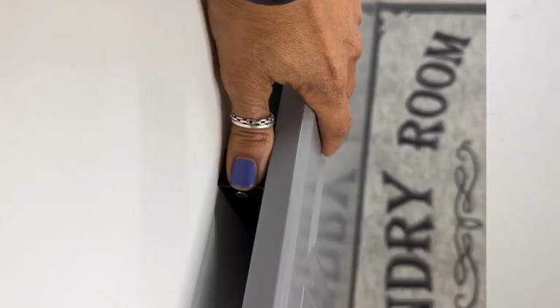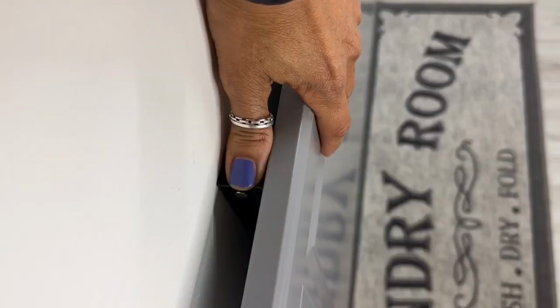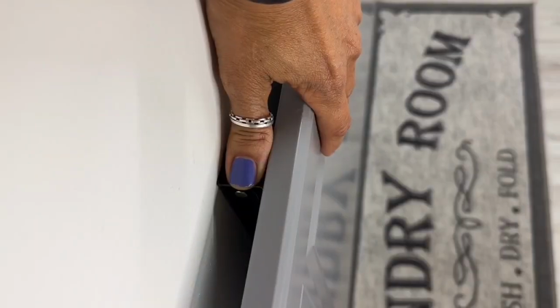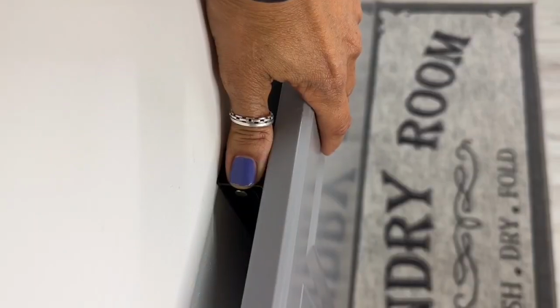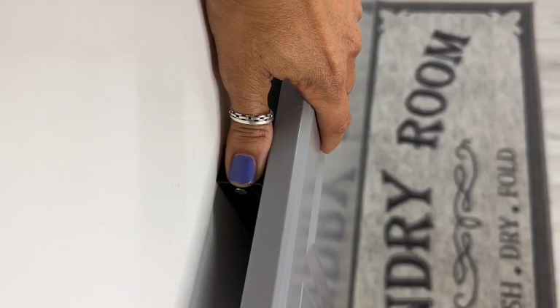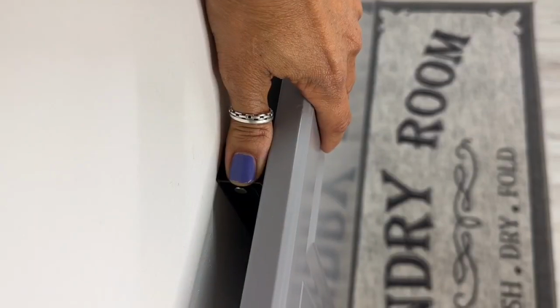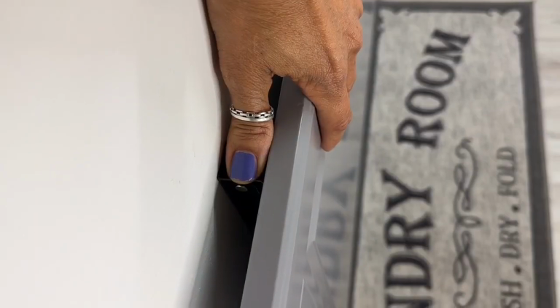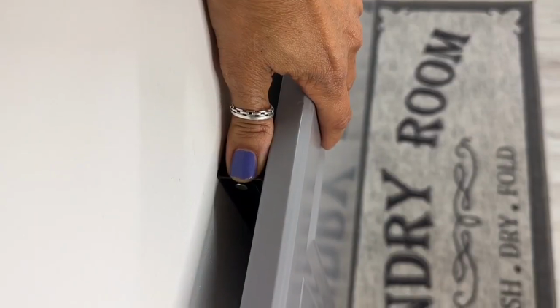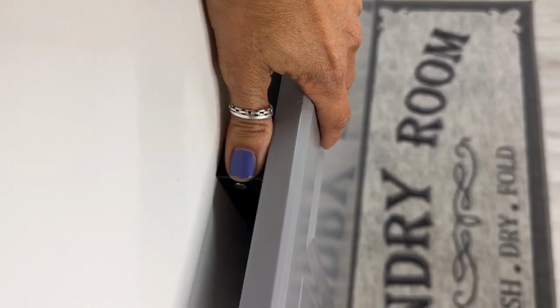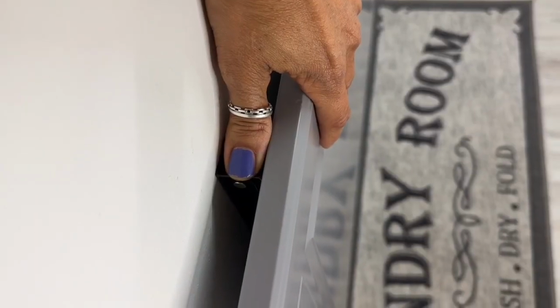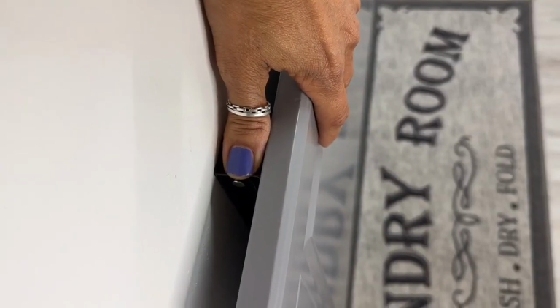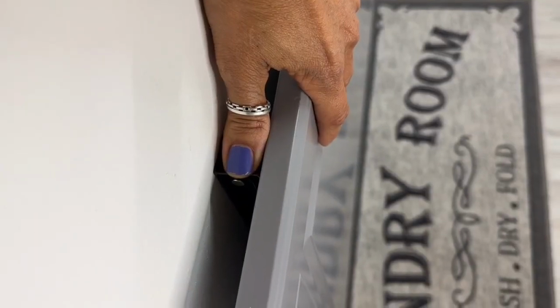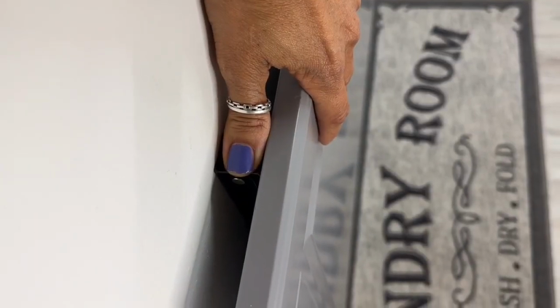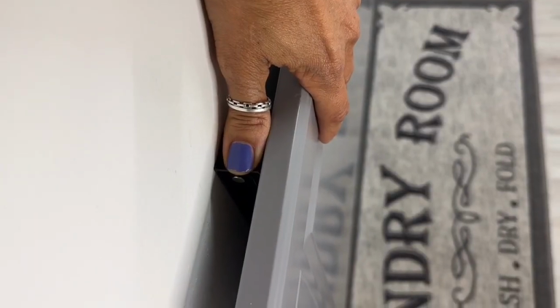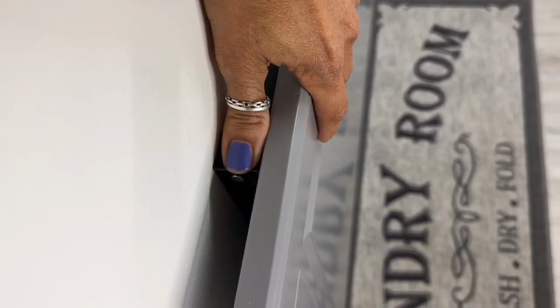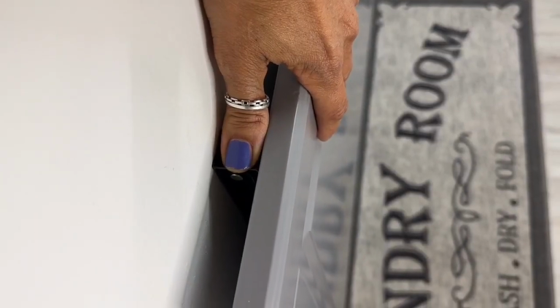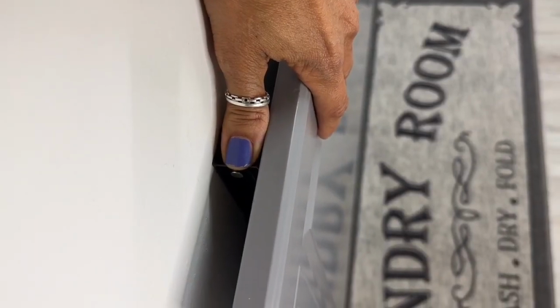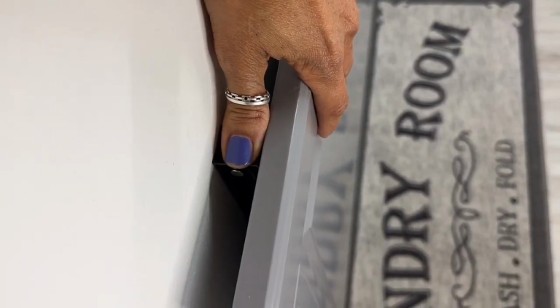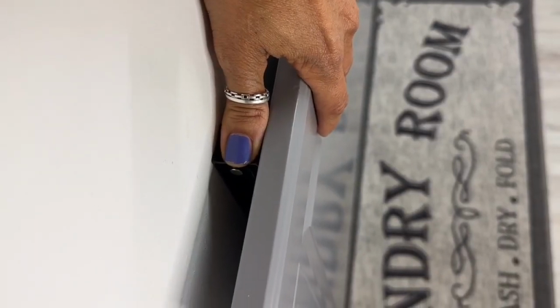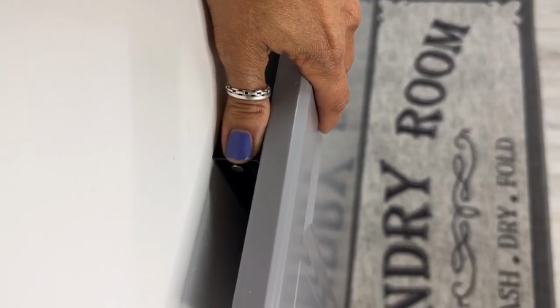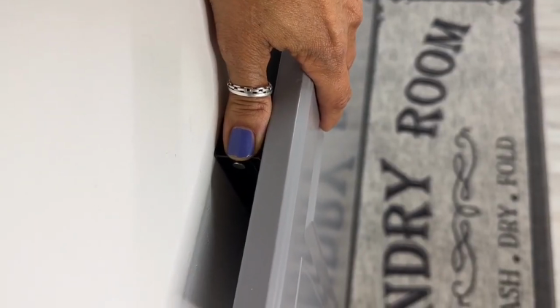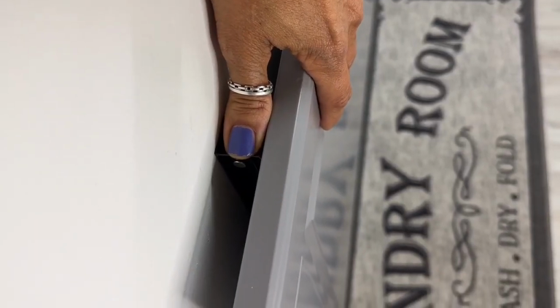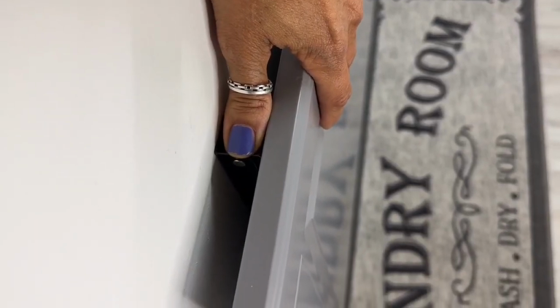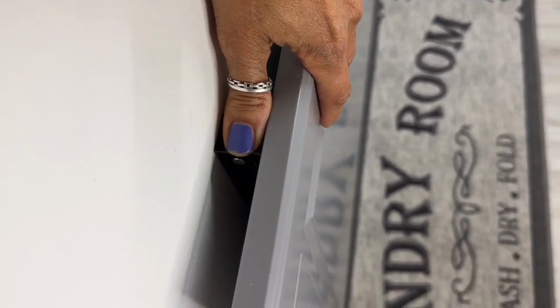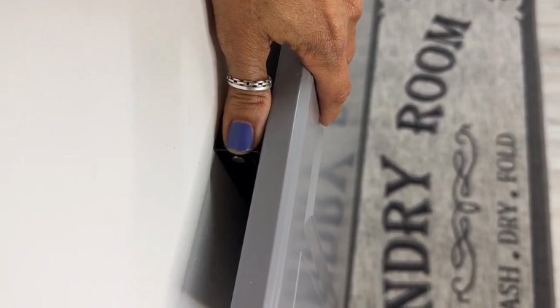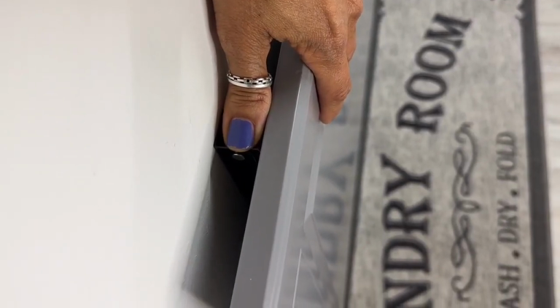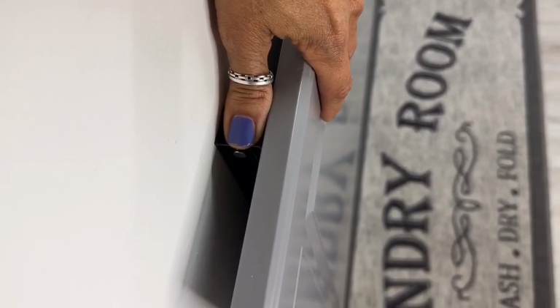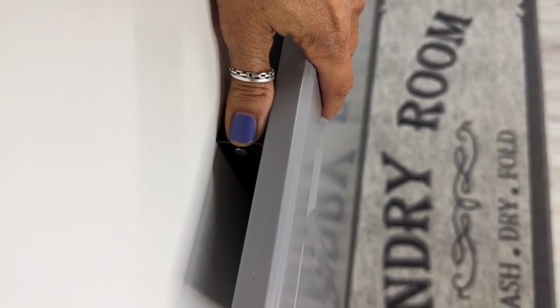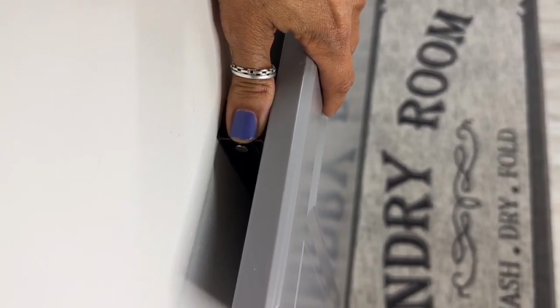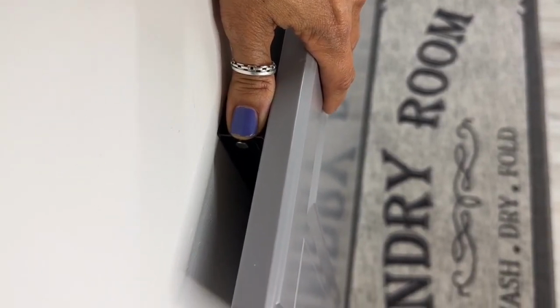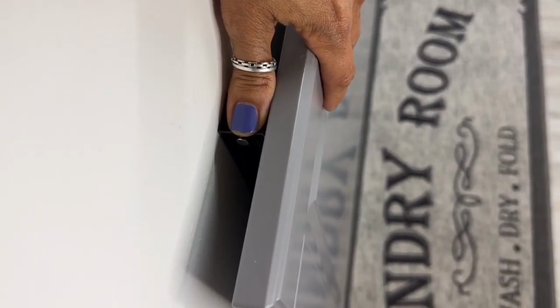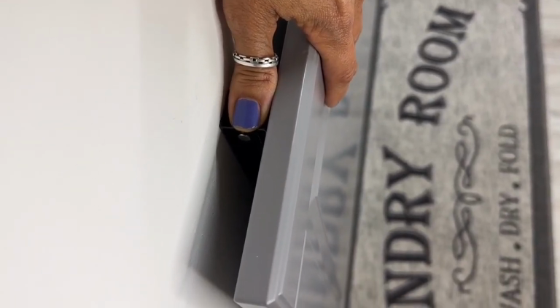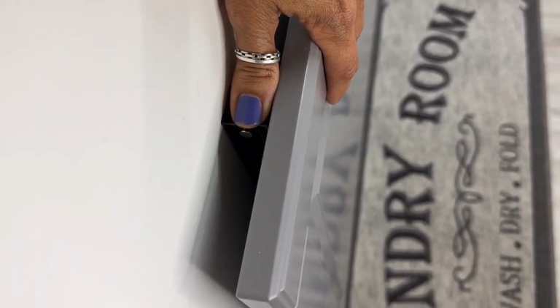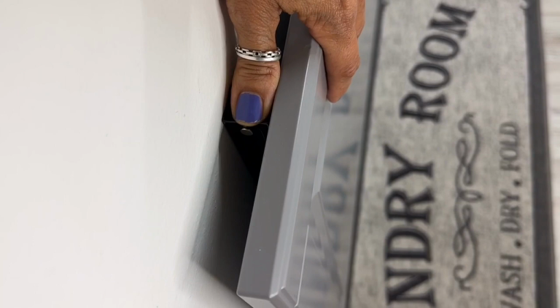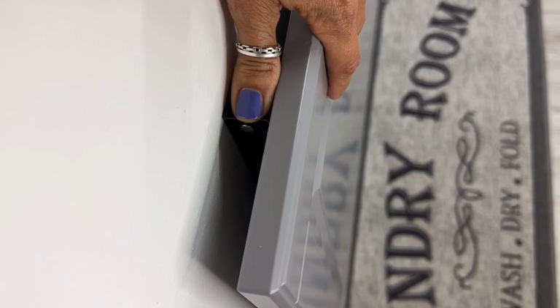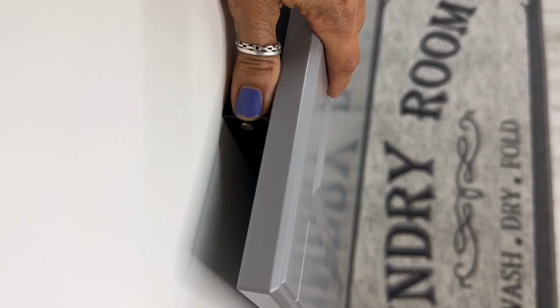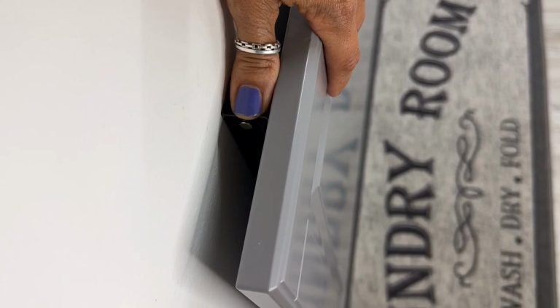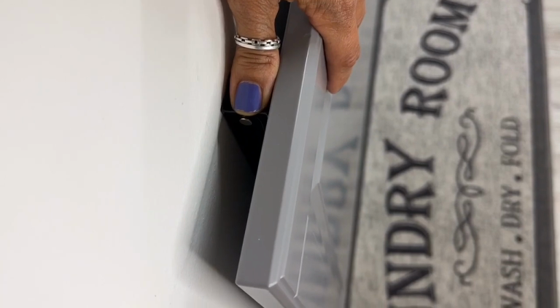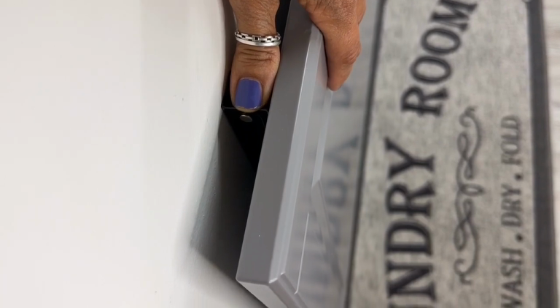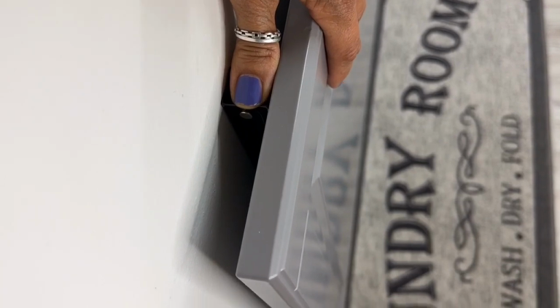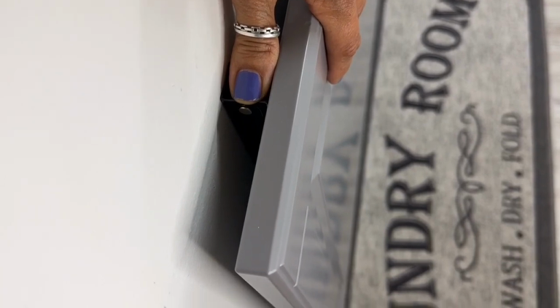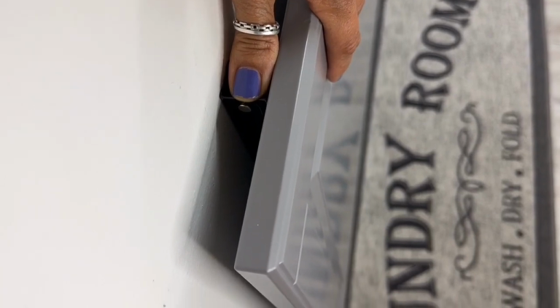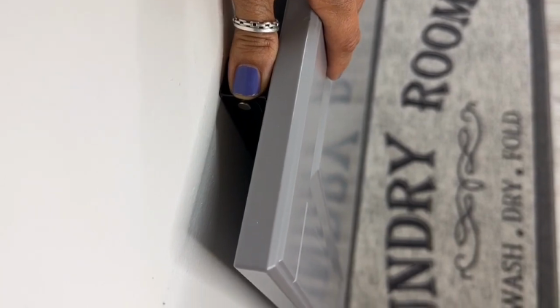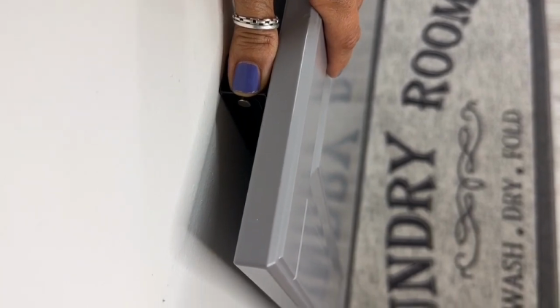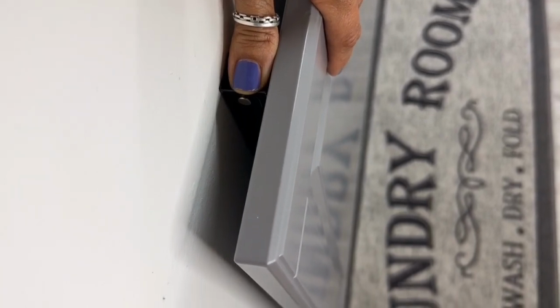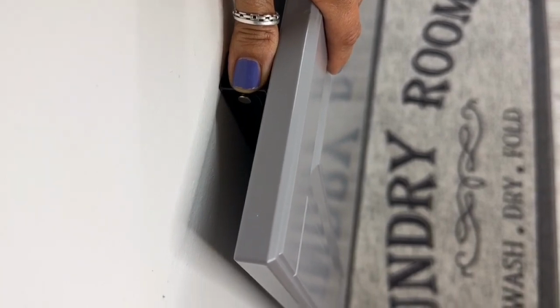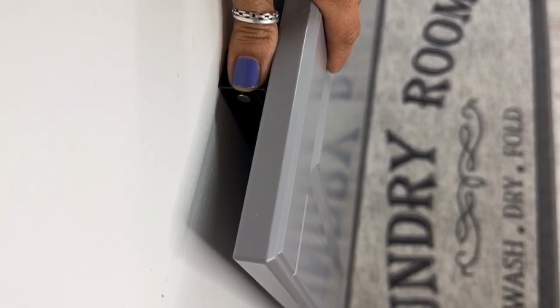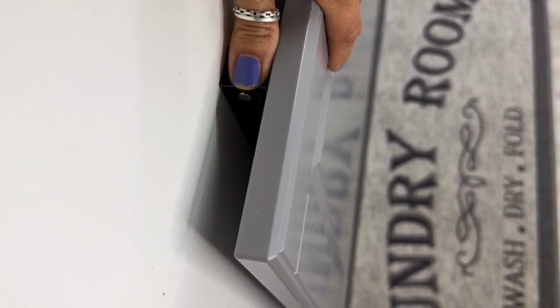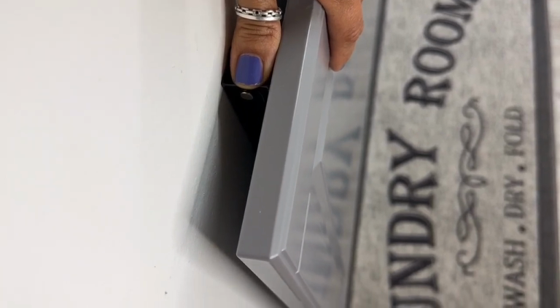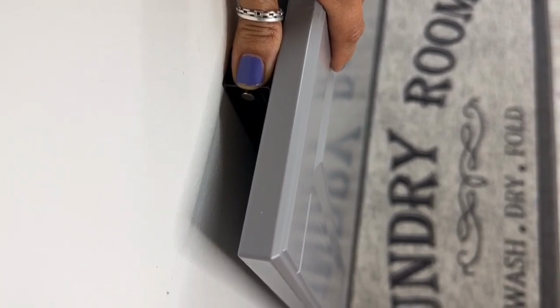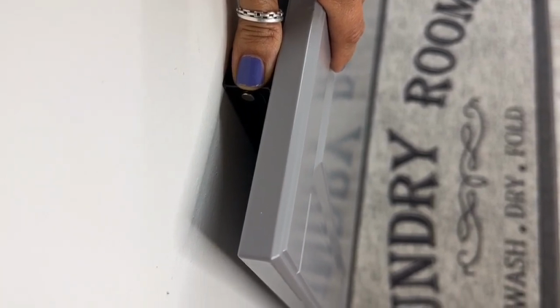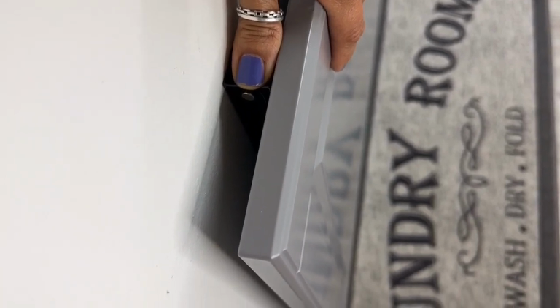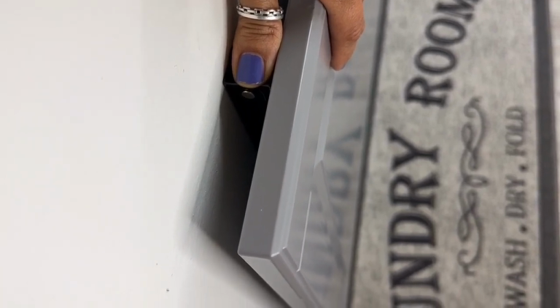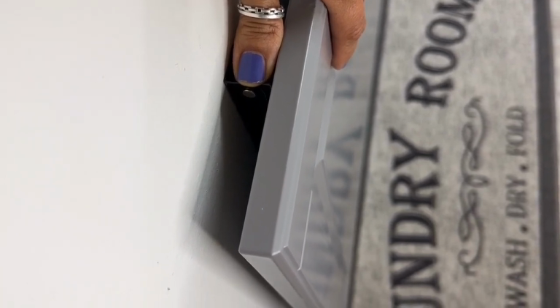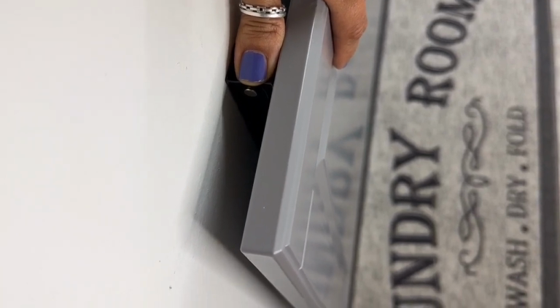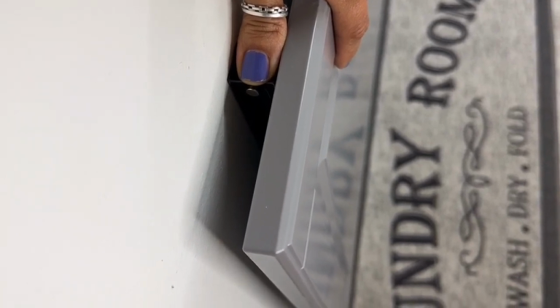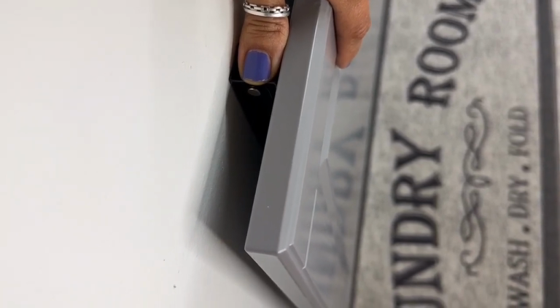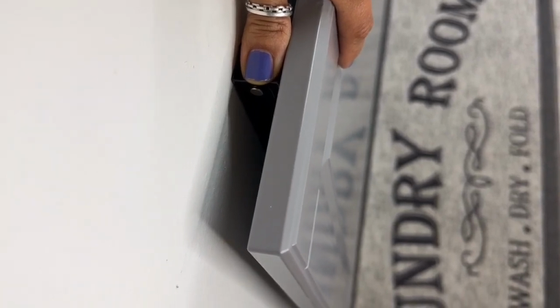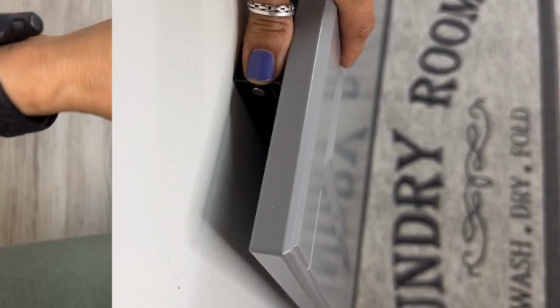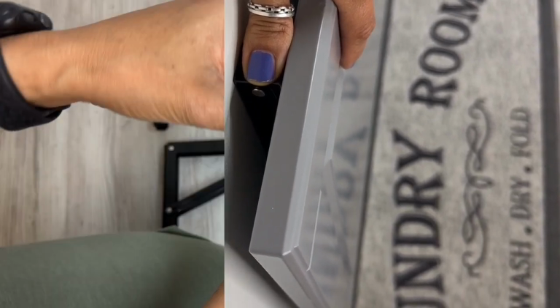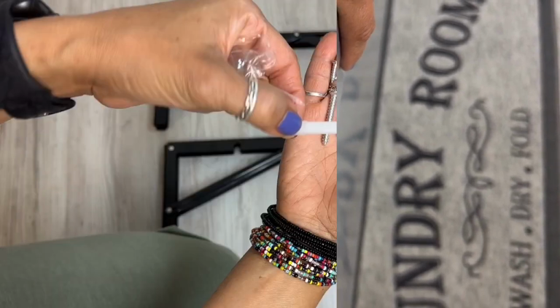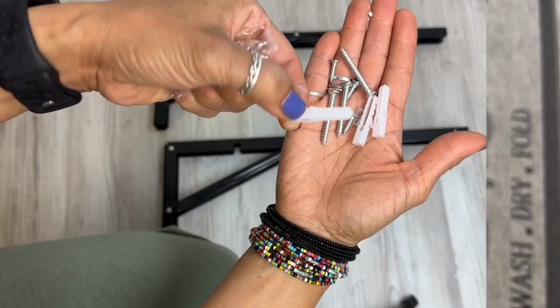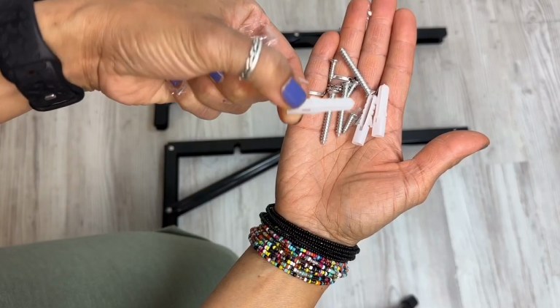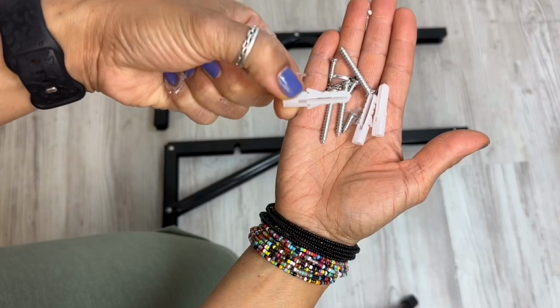My favorite part is that it doesn't take up much space with just a width of my thumb. Look at that — that's amazing.